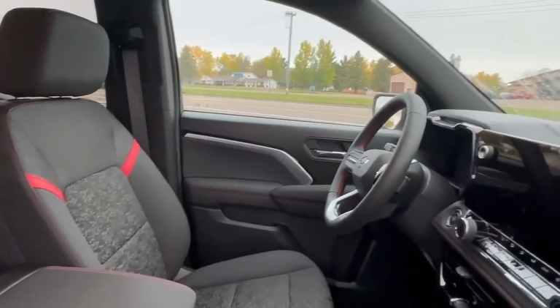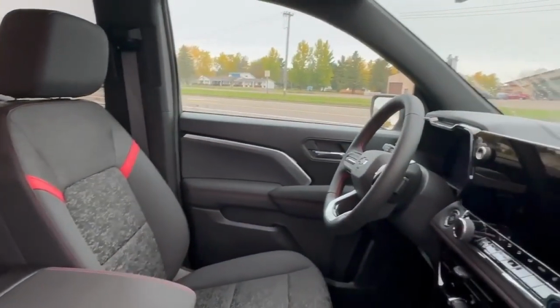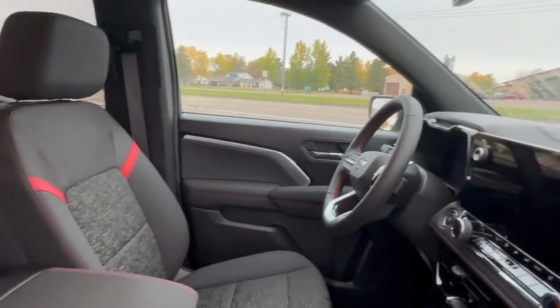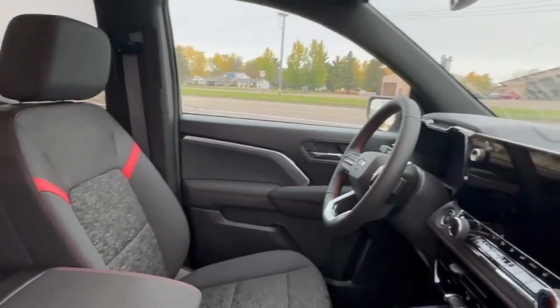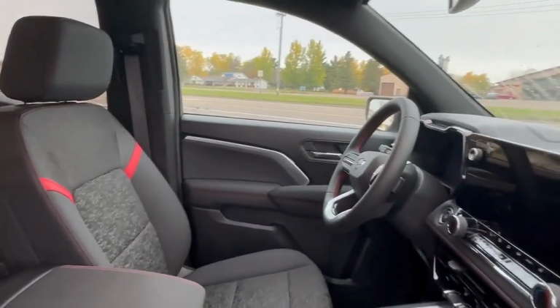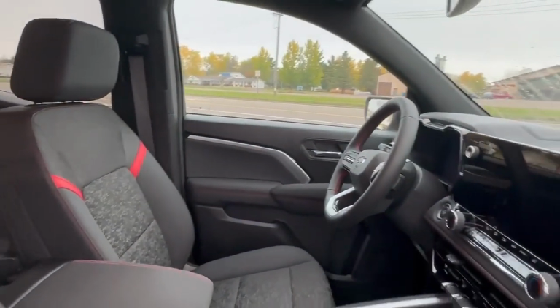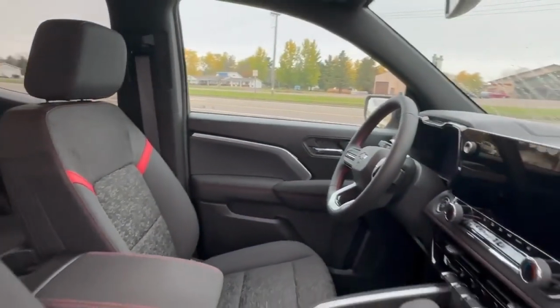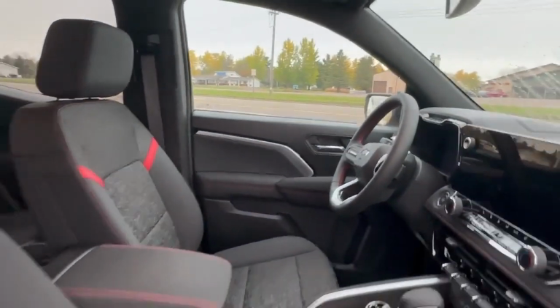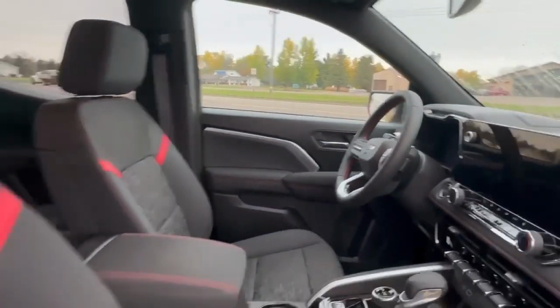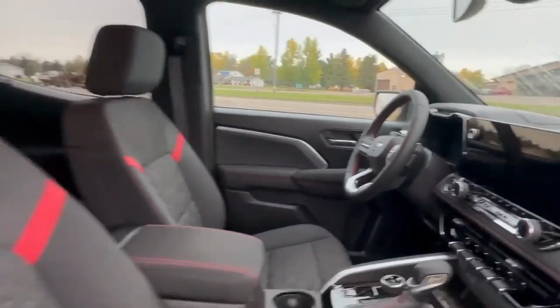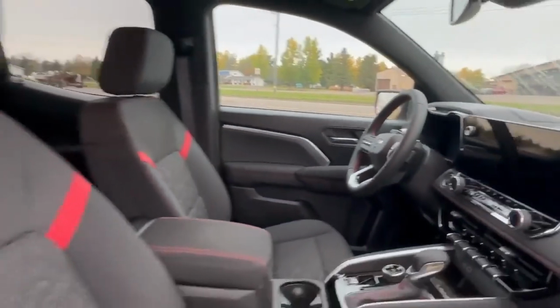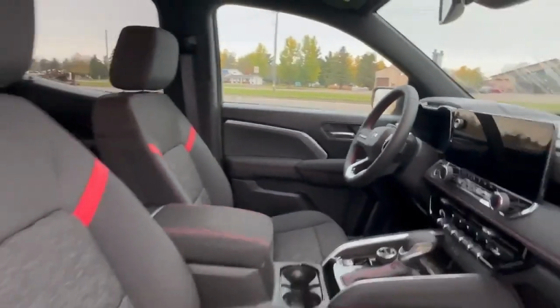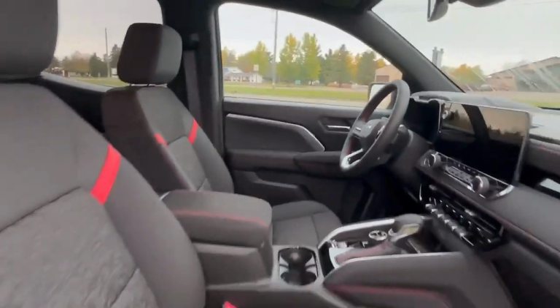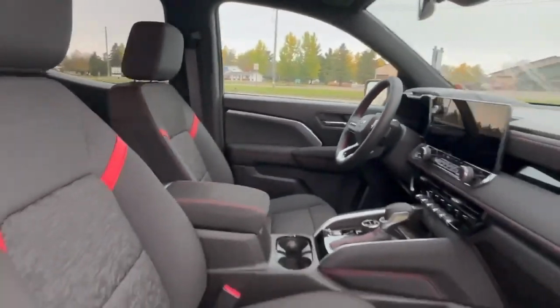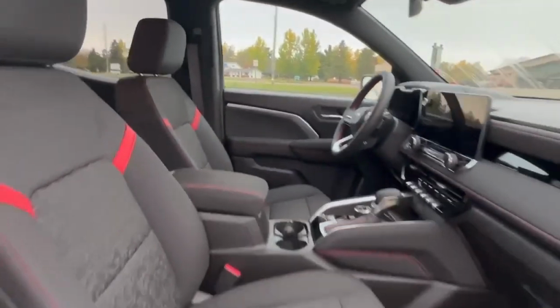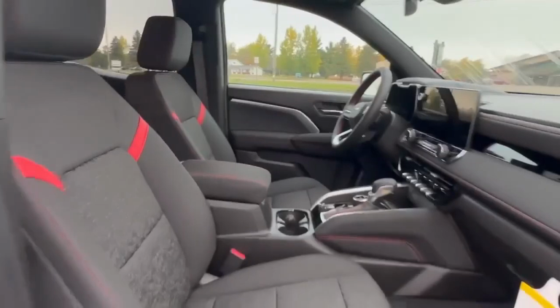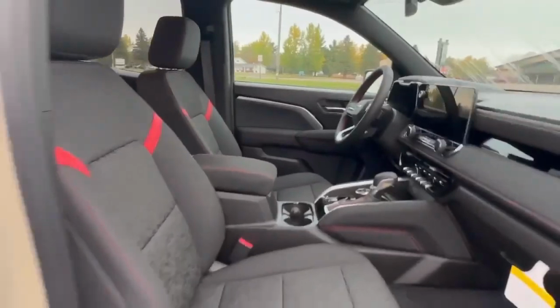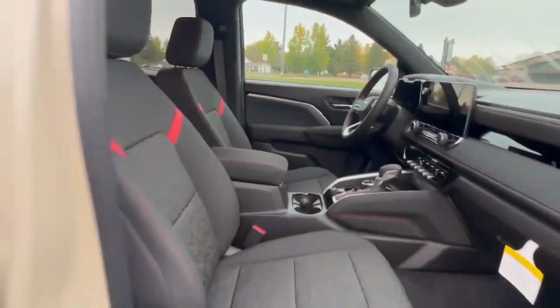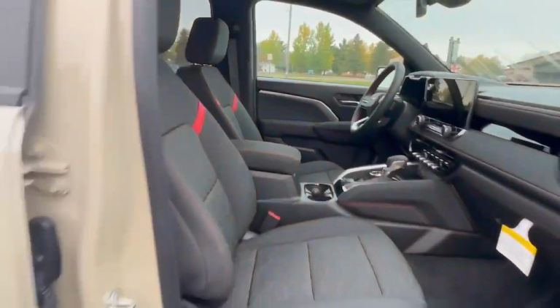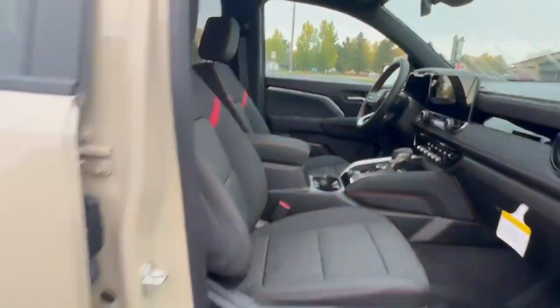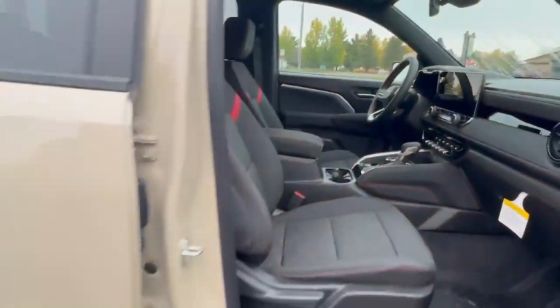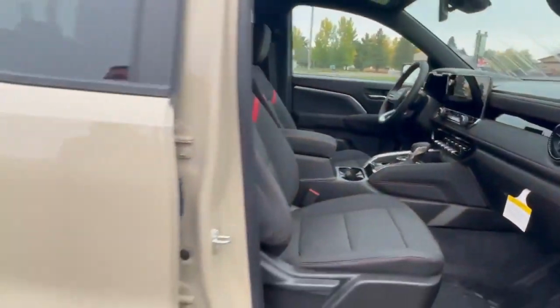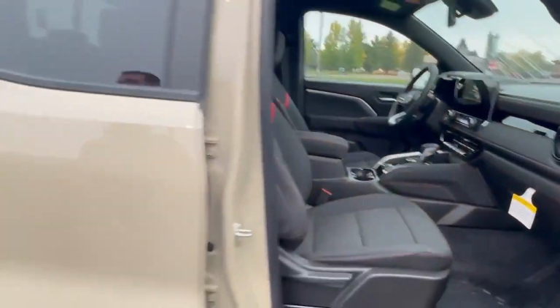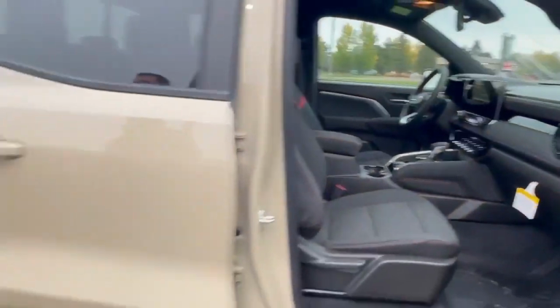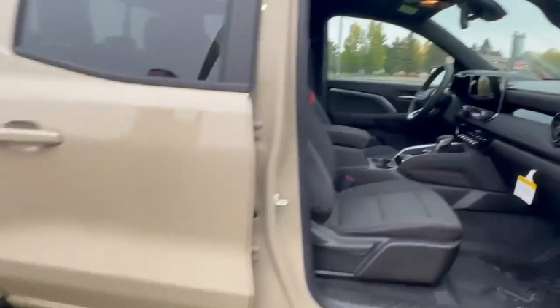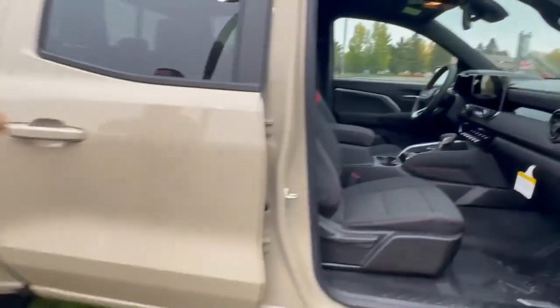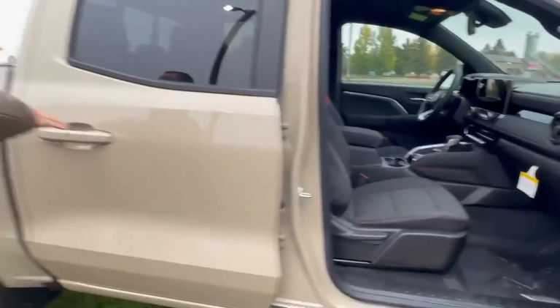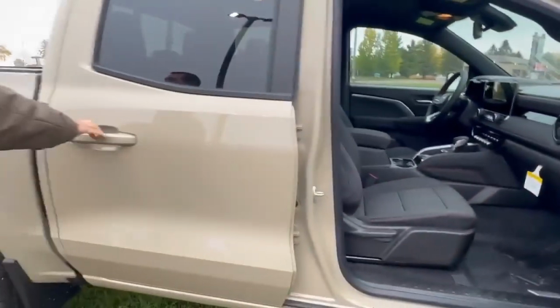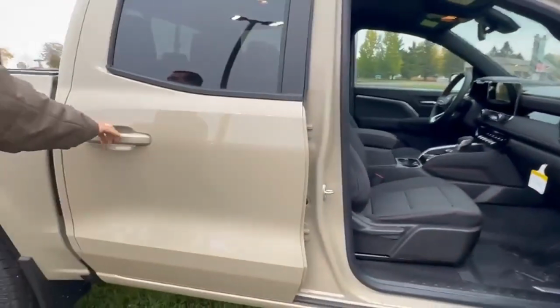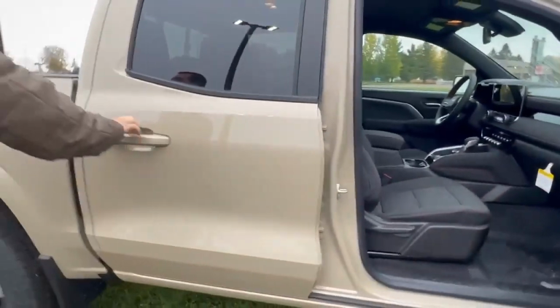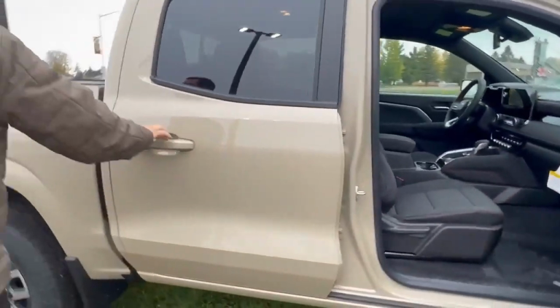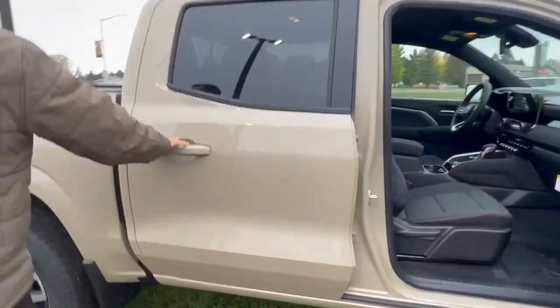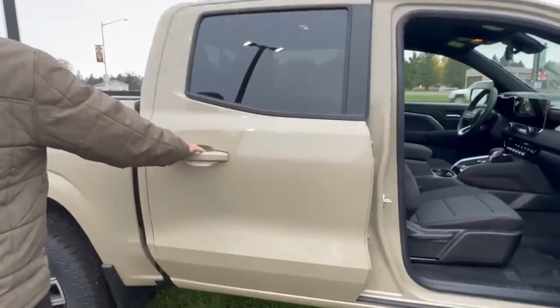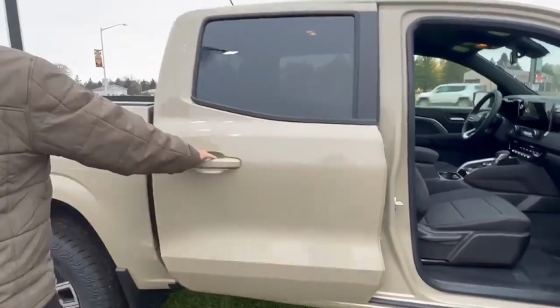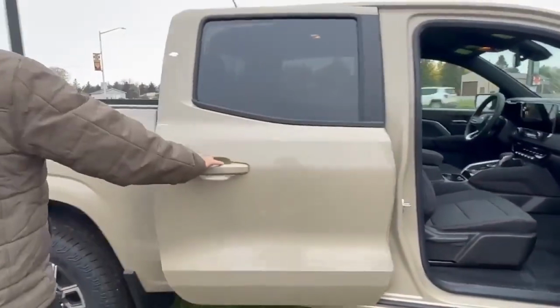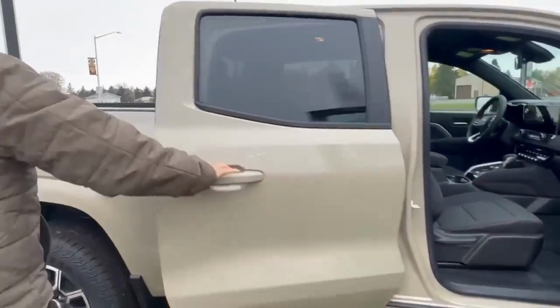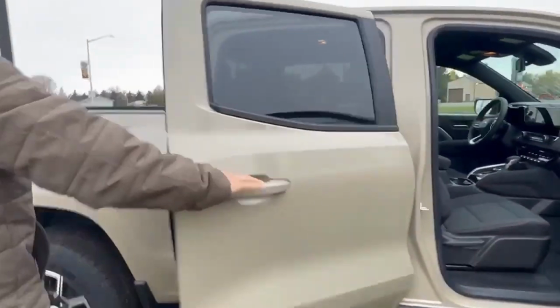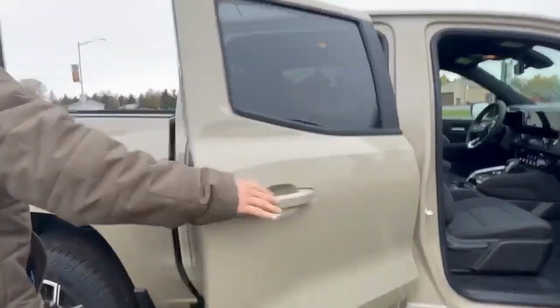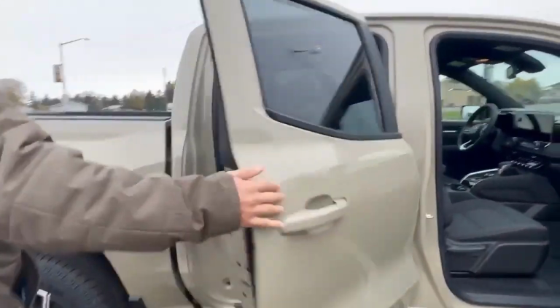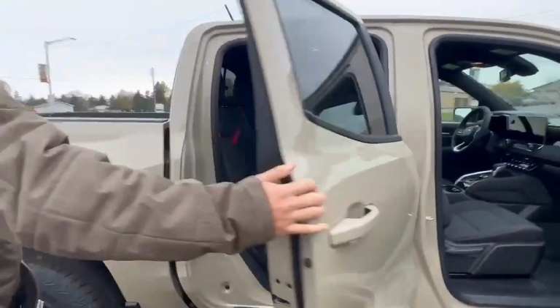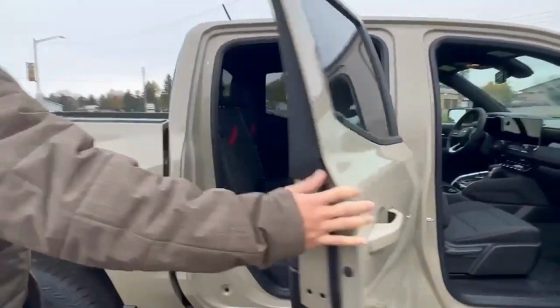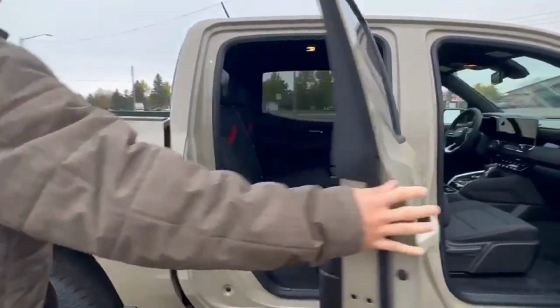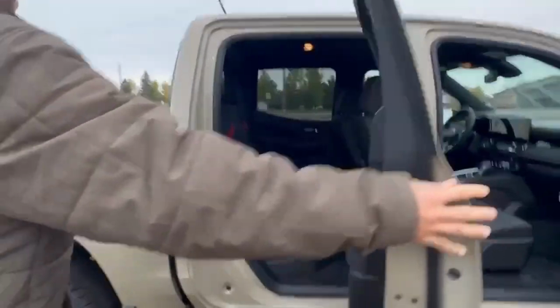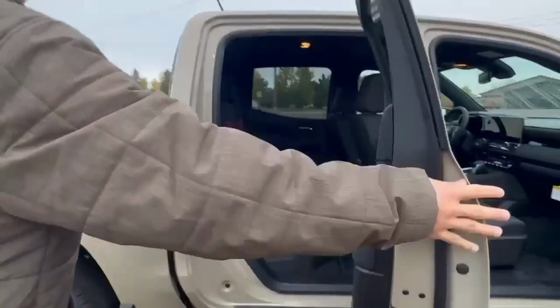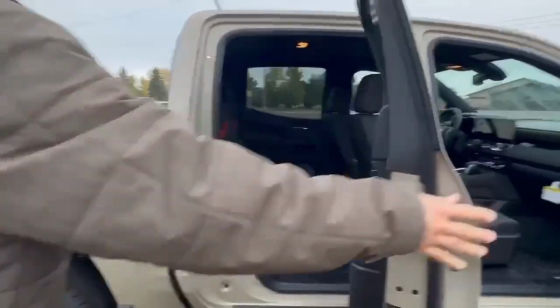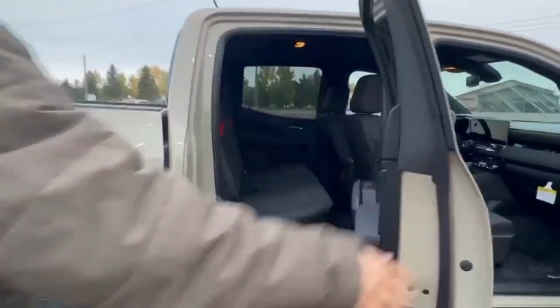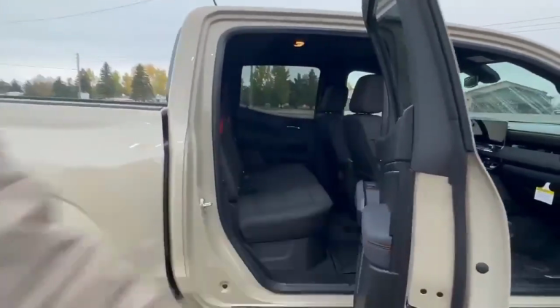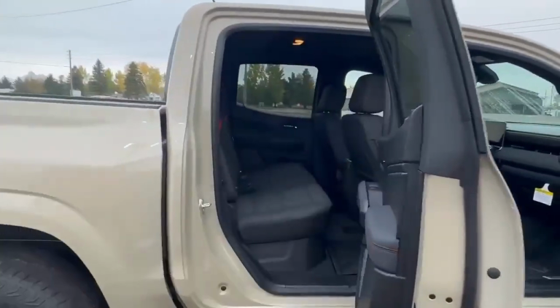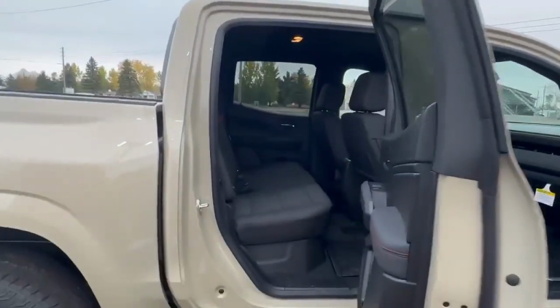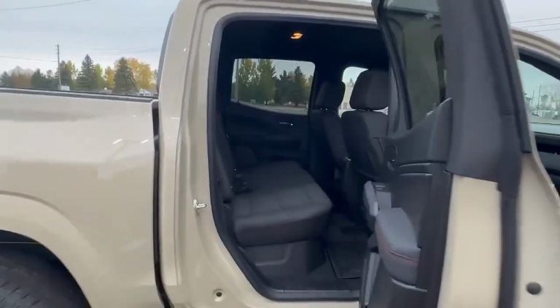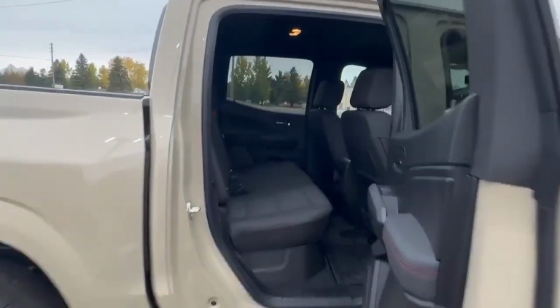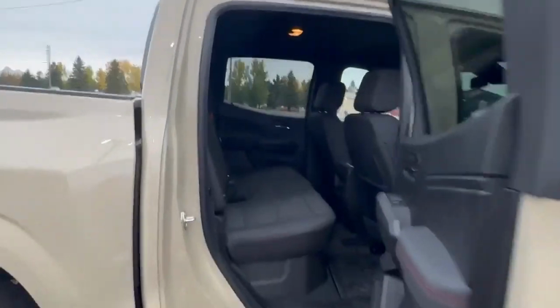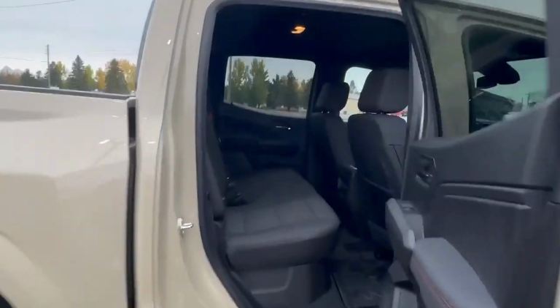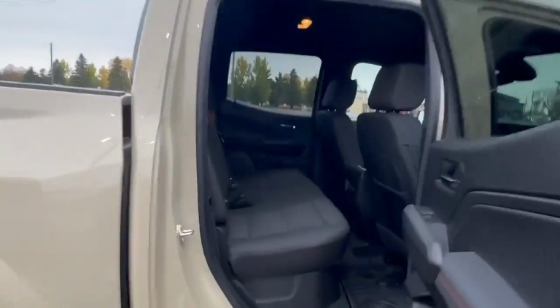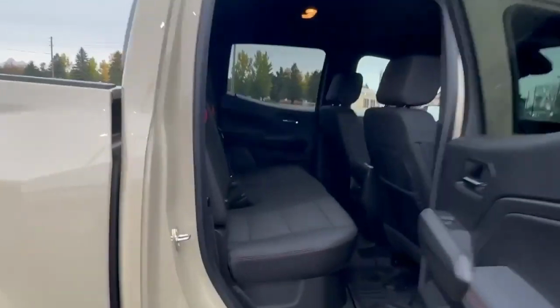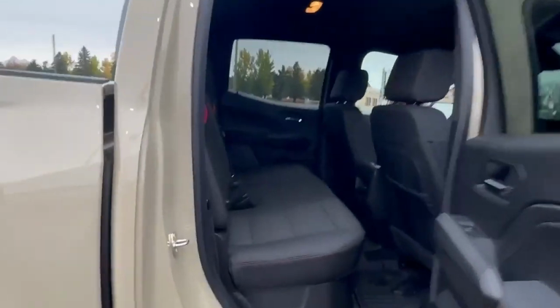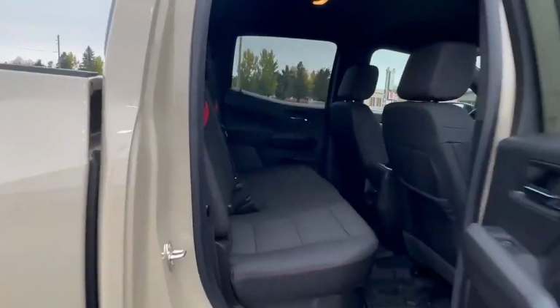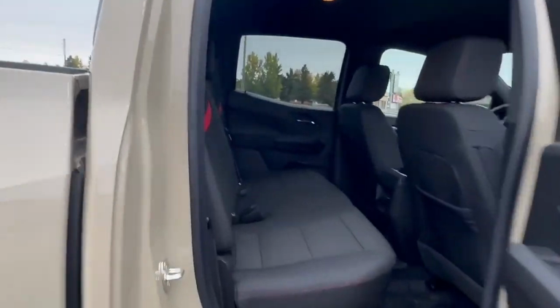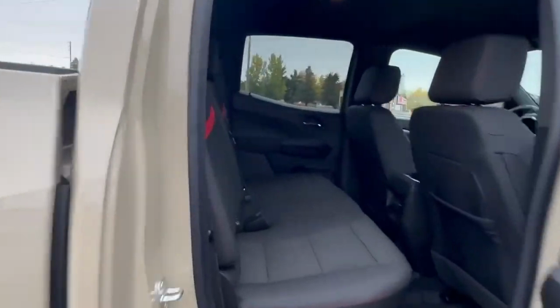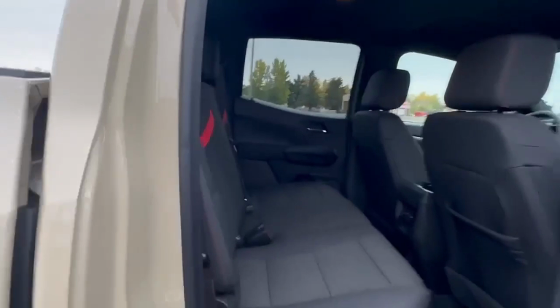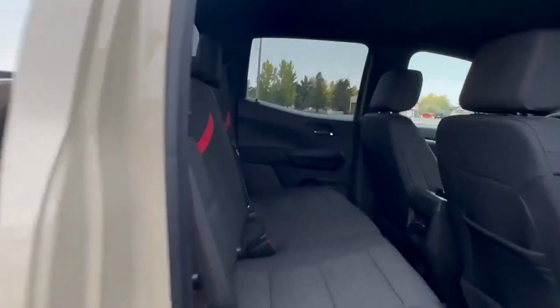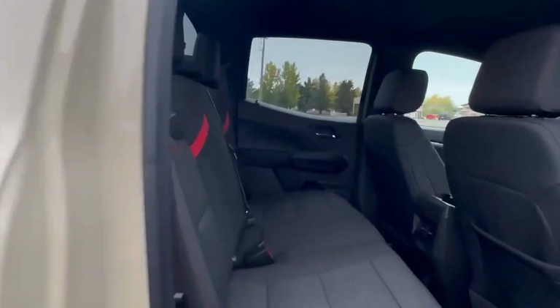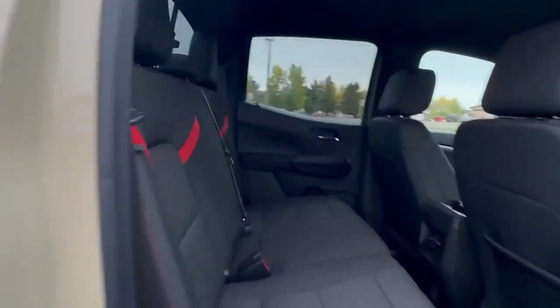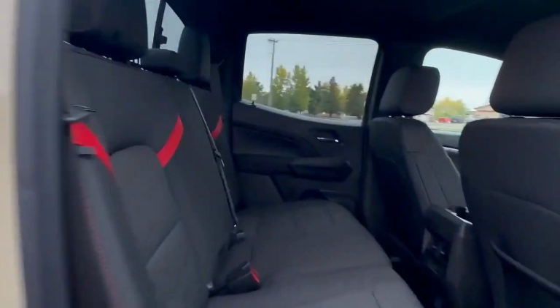Beautiful truck, beautiful infotainment center. Let's go ahead and look in the second row here quick. Plenty of room for anybody you might have.